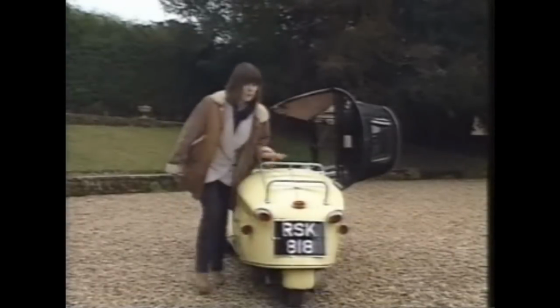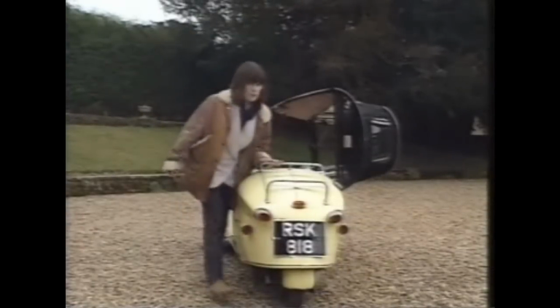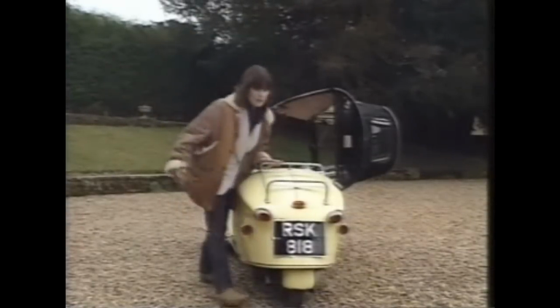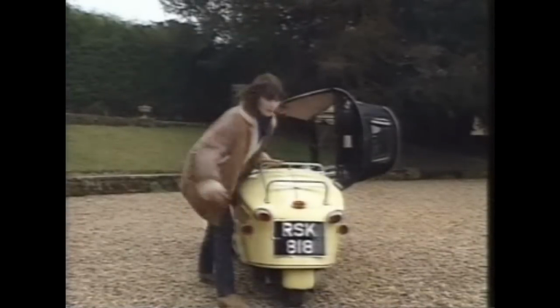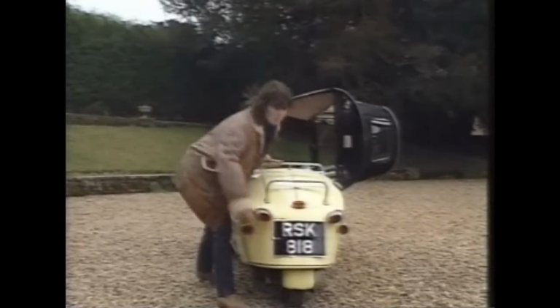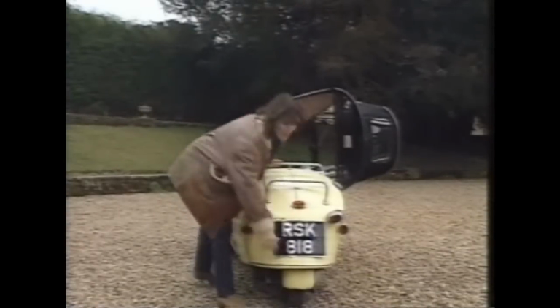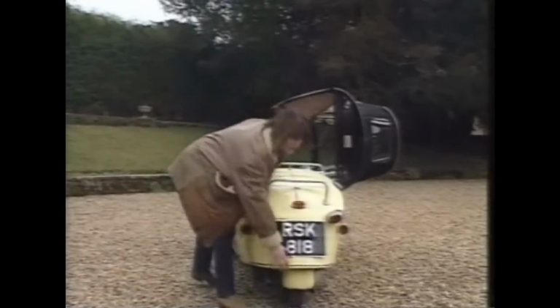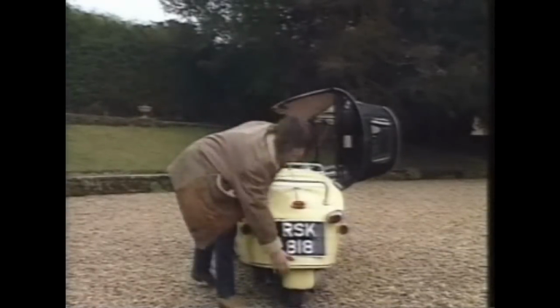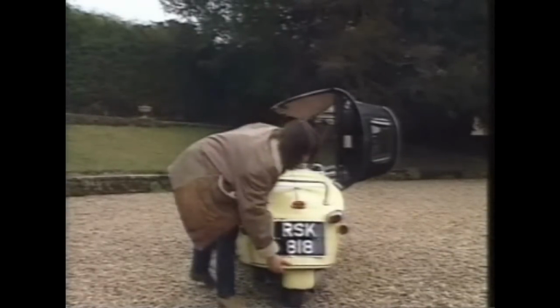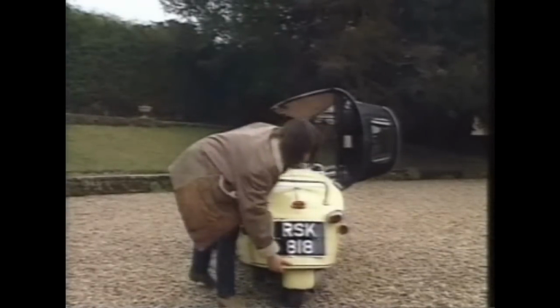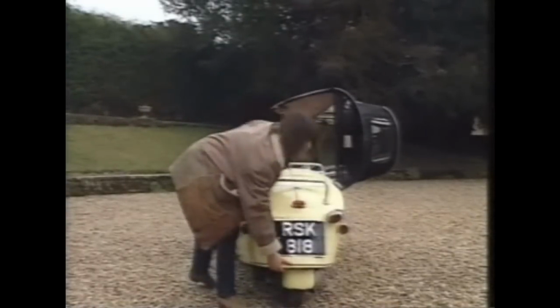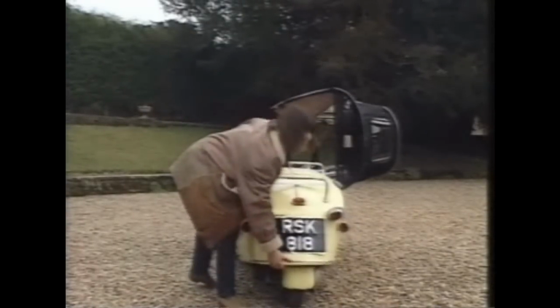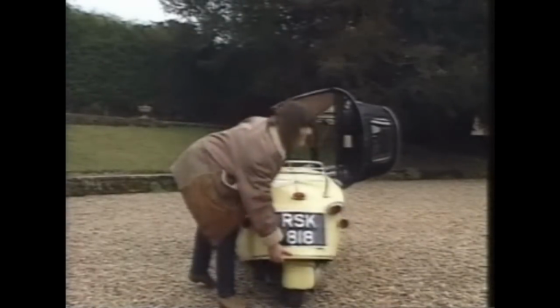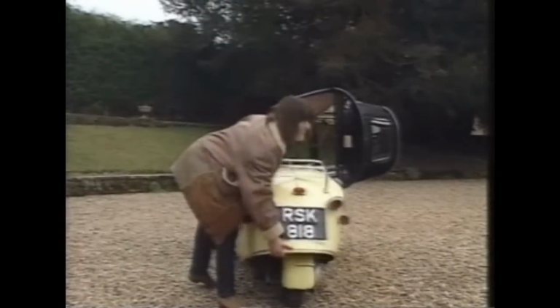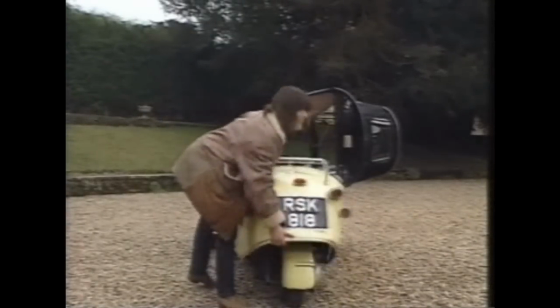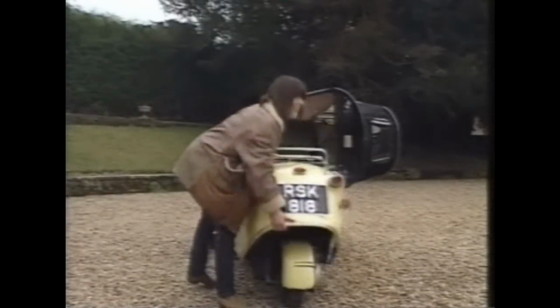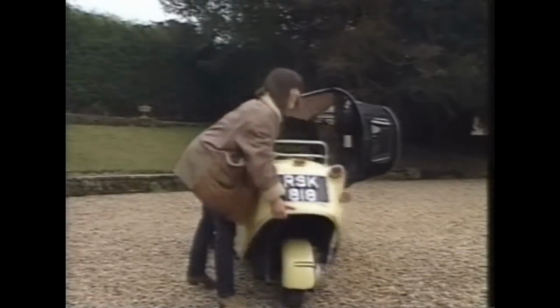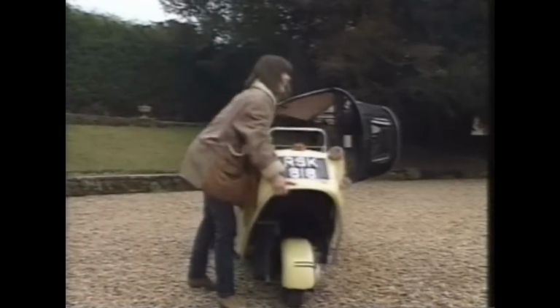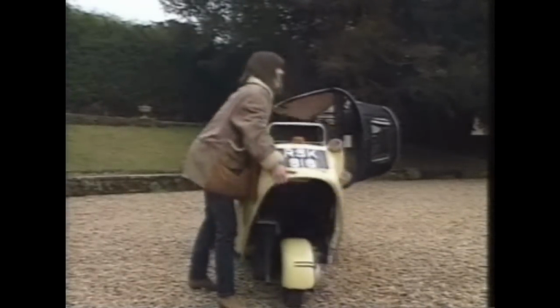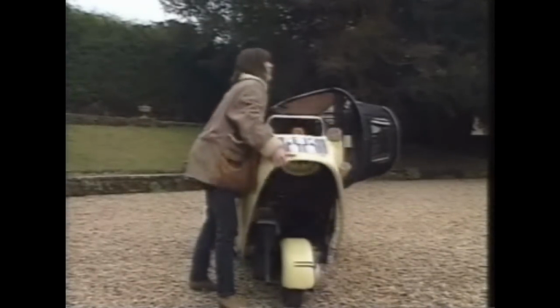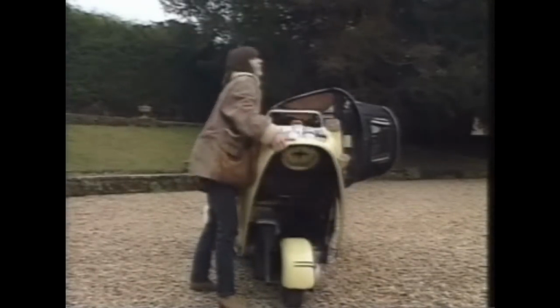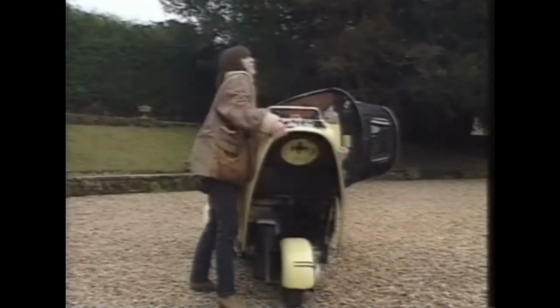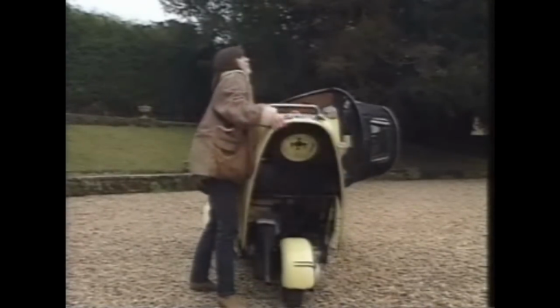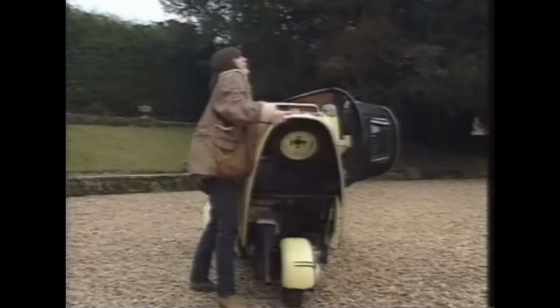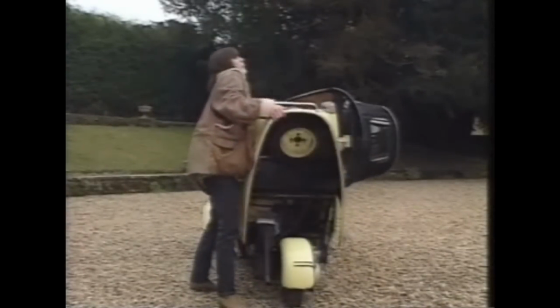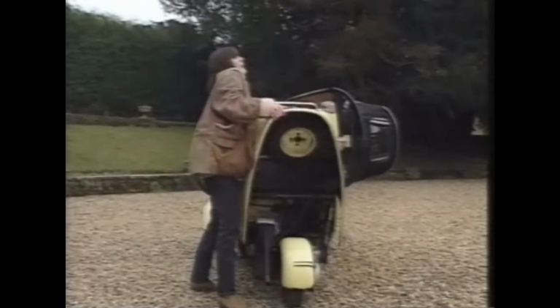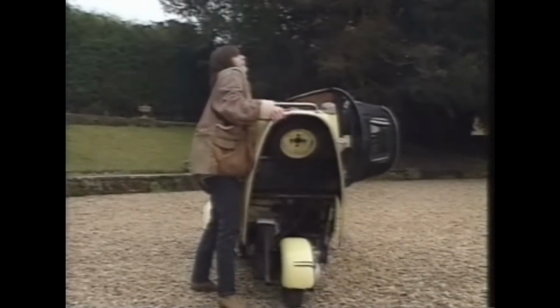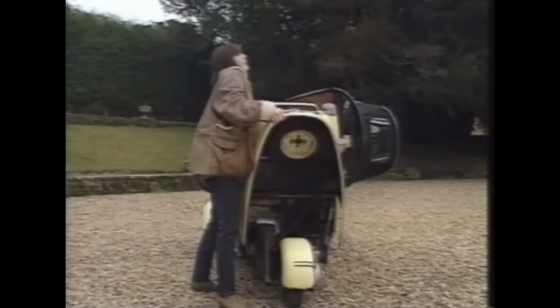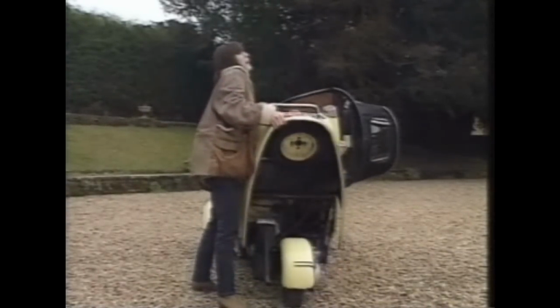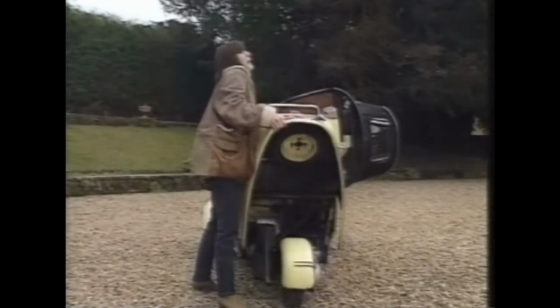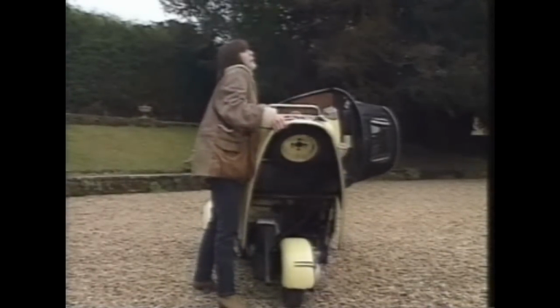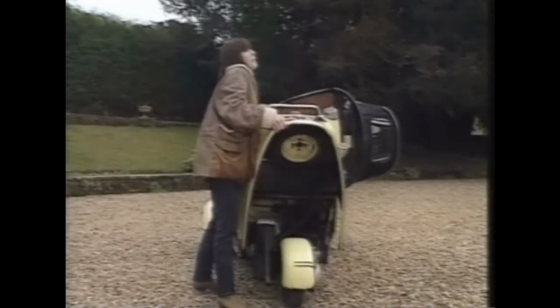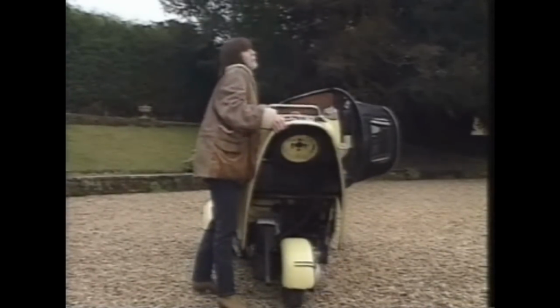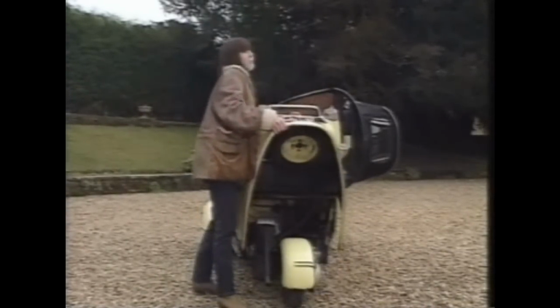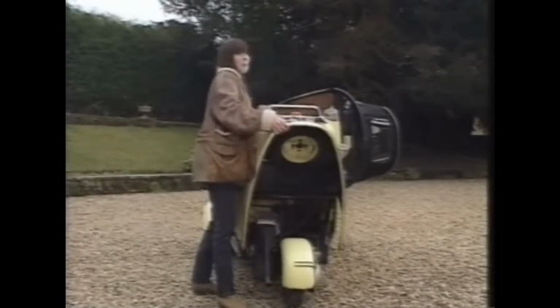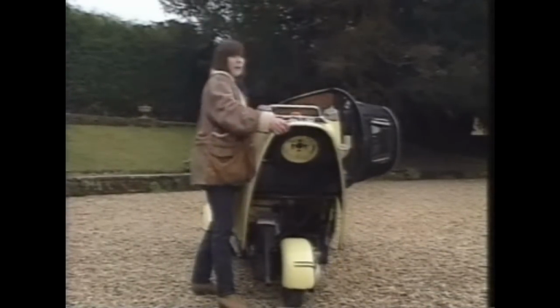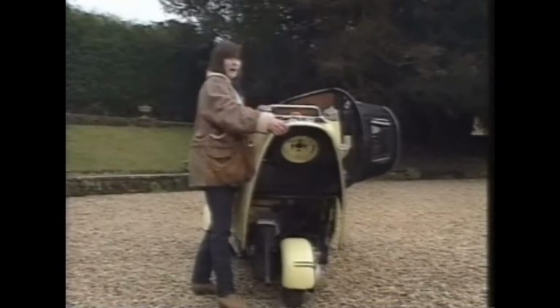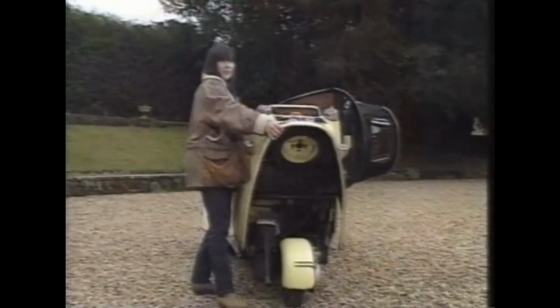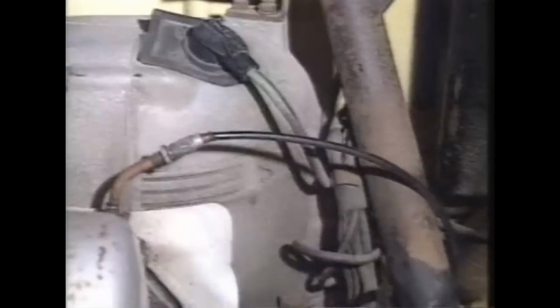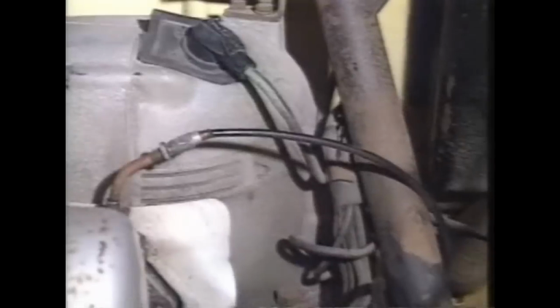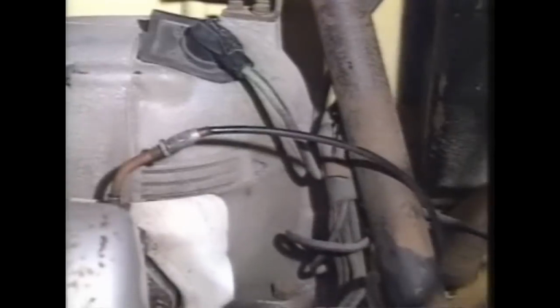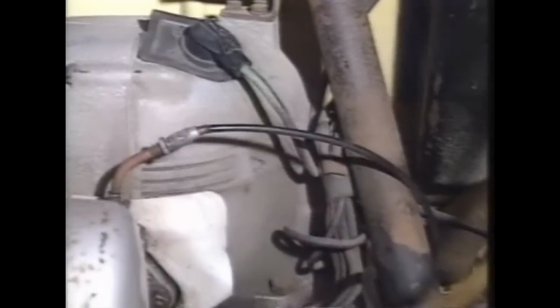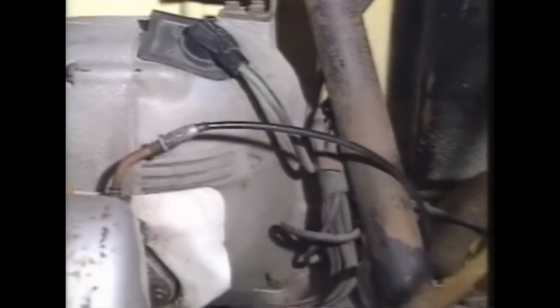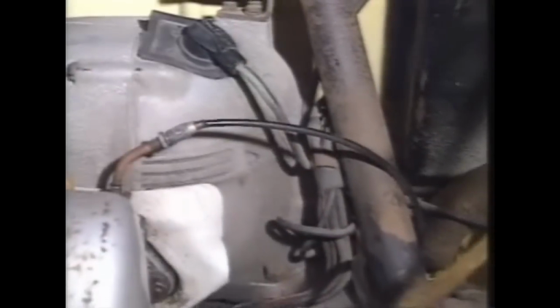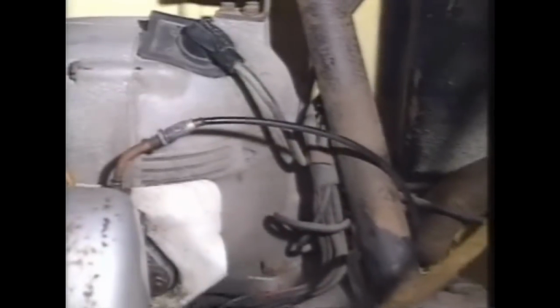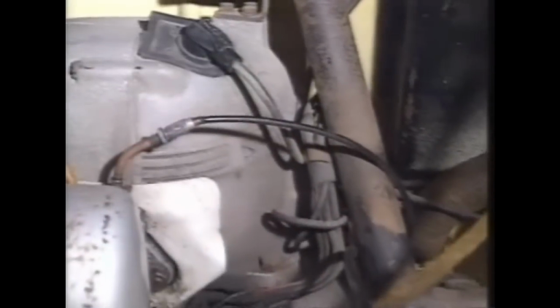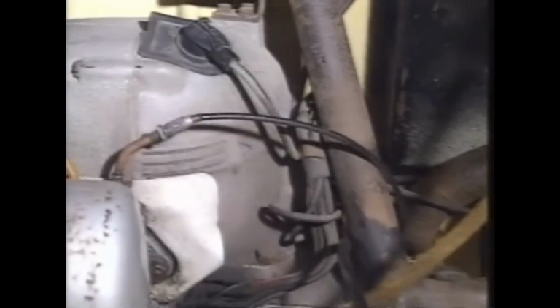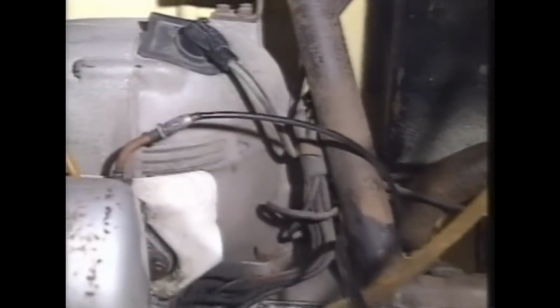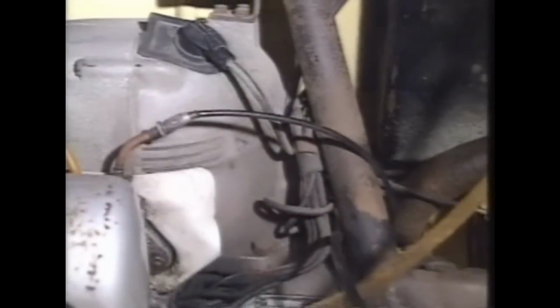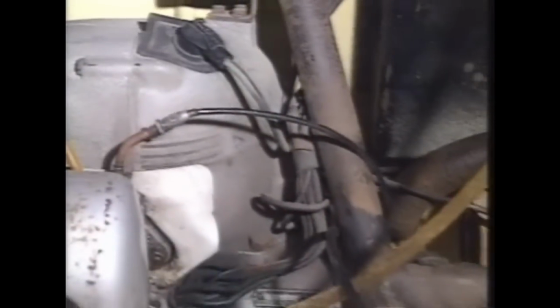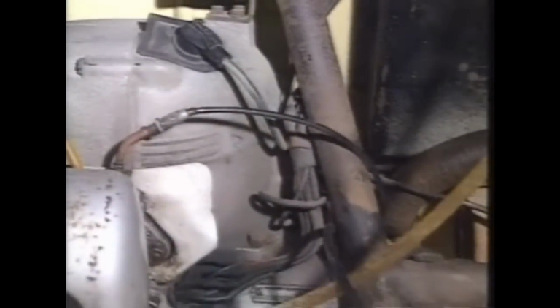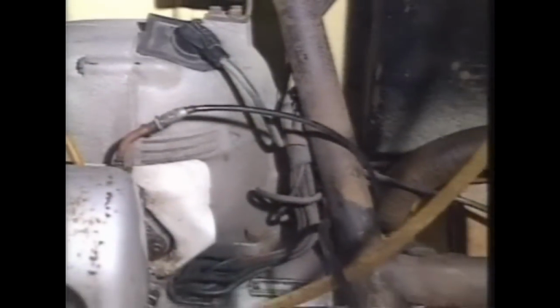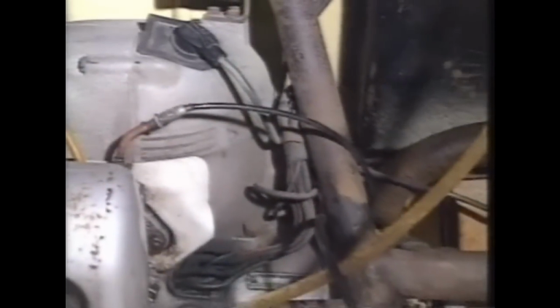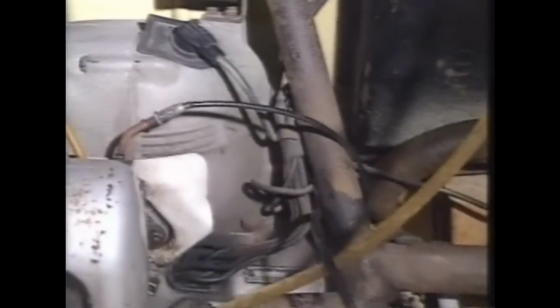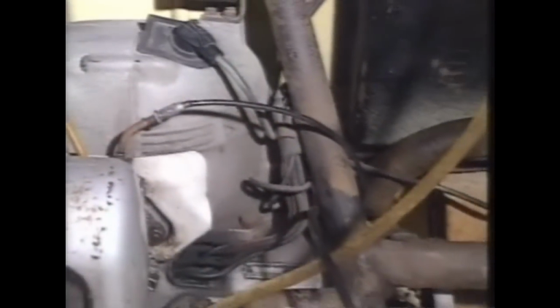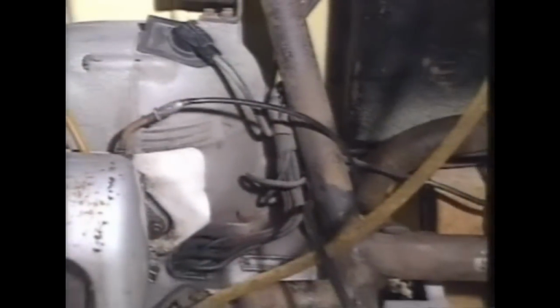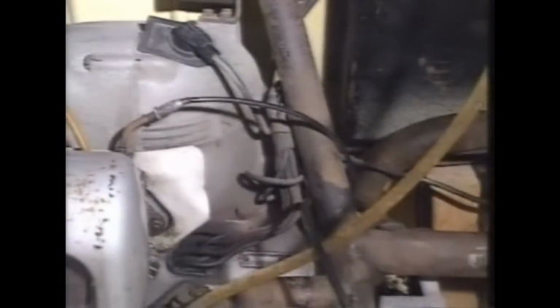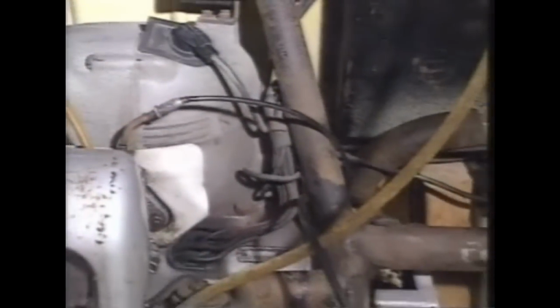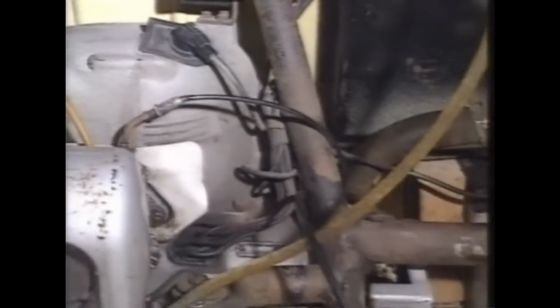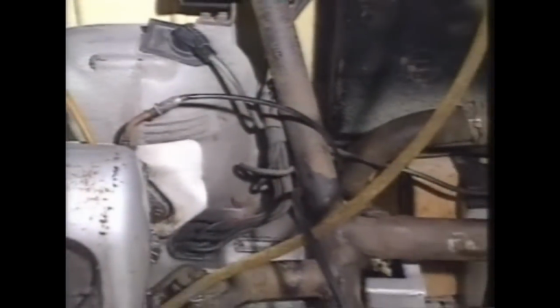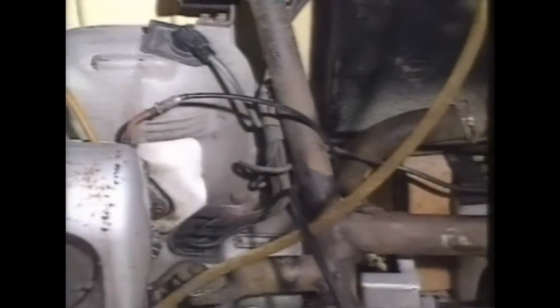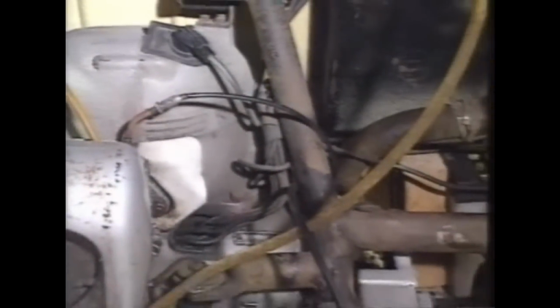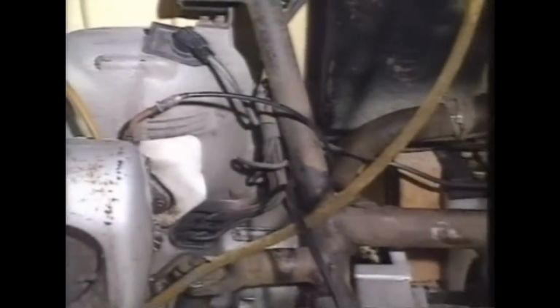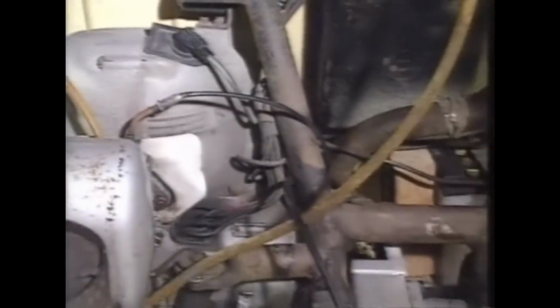What little power there is, it's delivered to the rear wheel by a two-stroke, single-cylinder, 200cc engine.